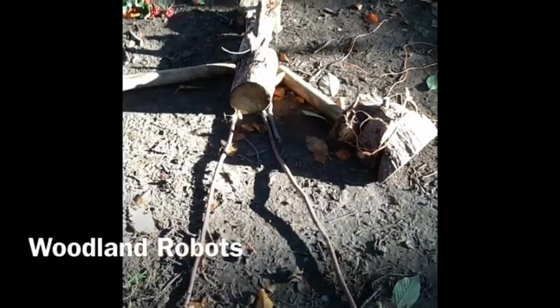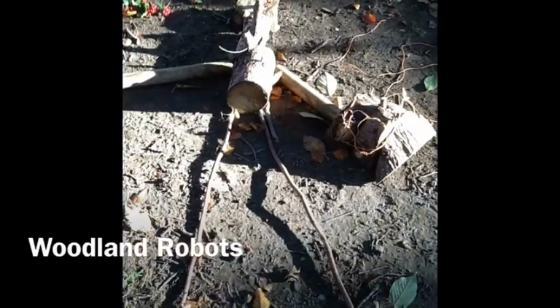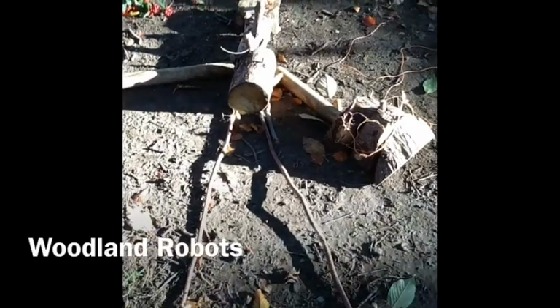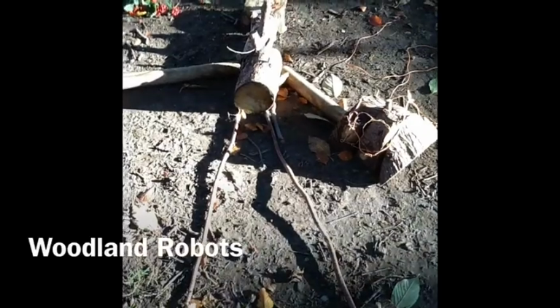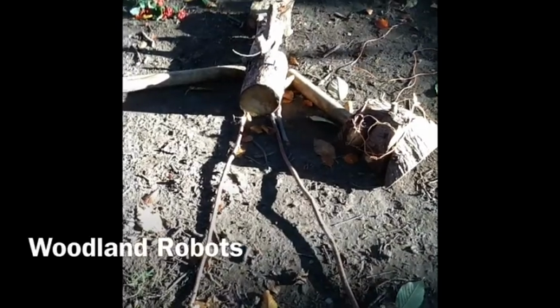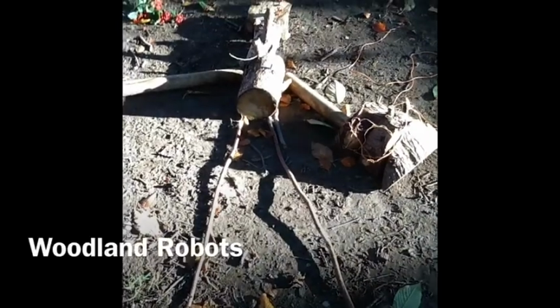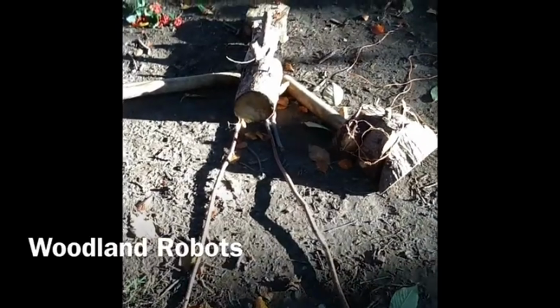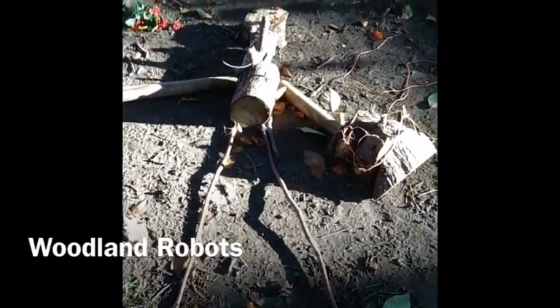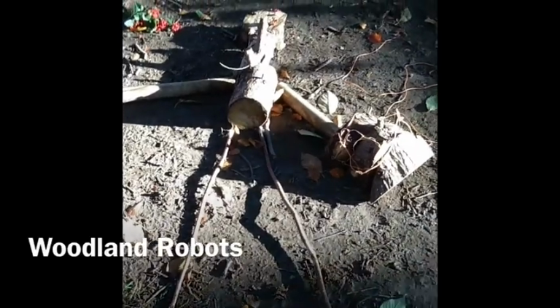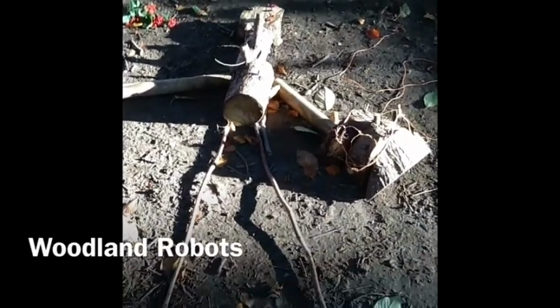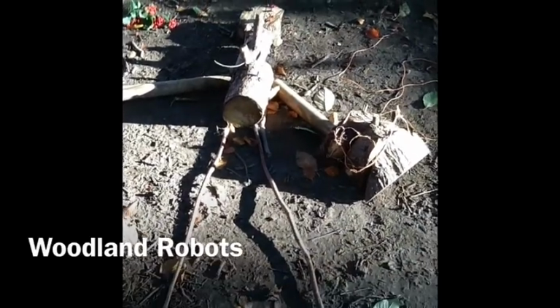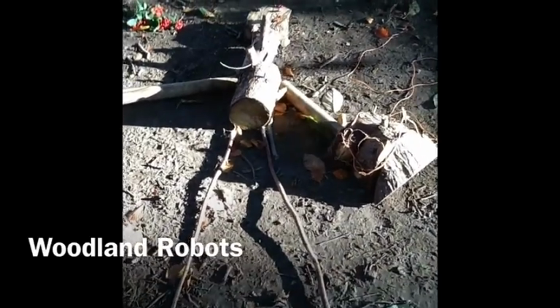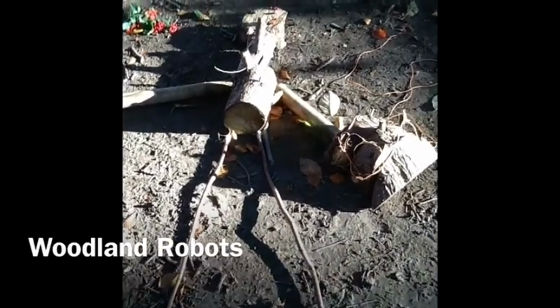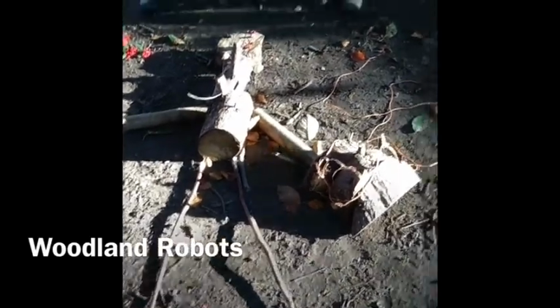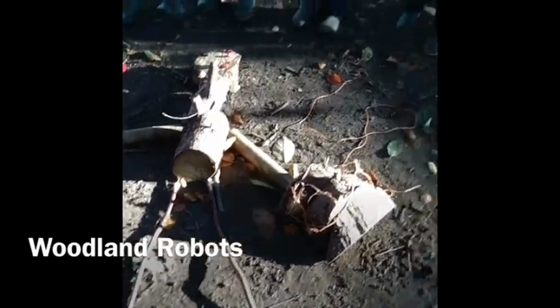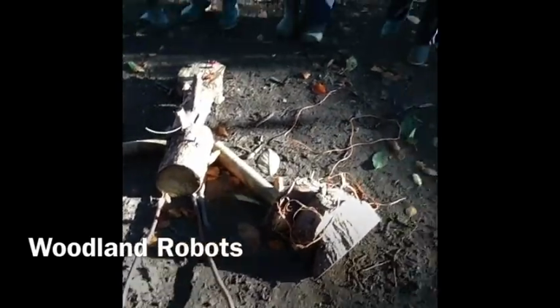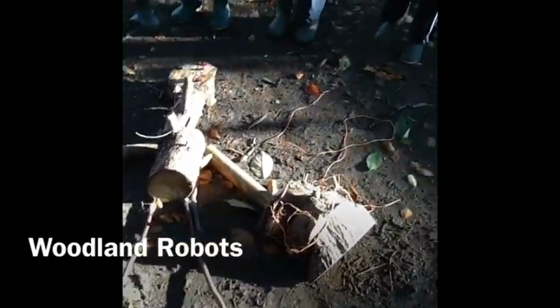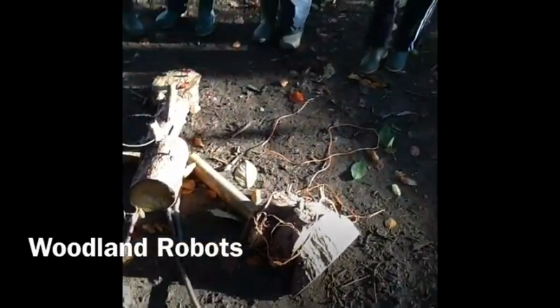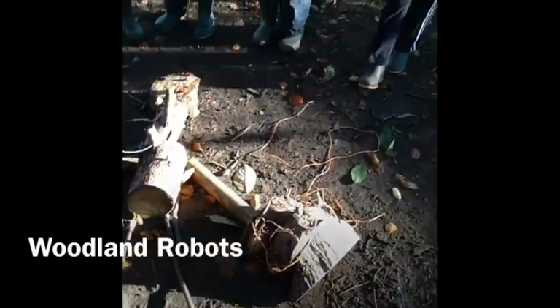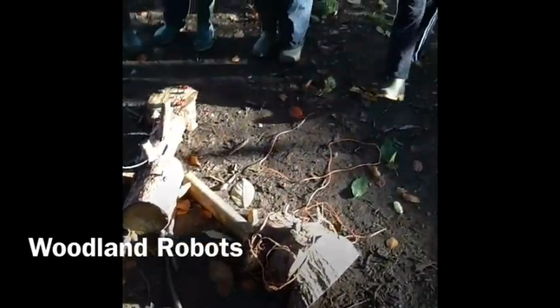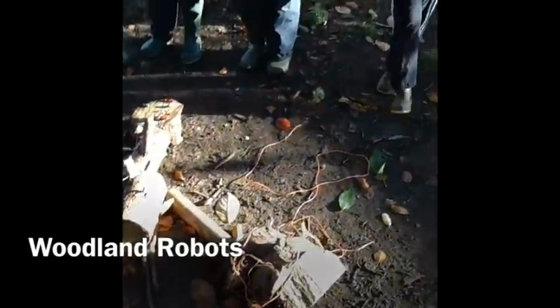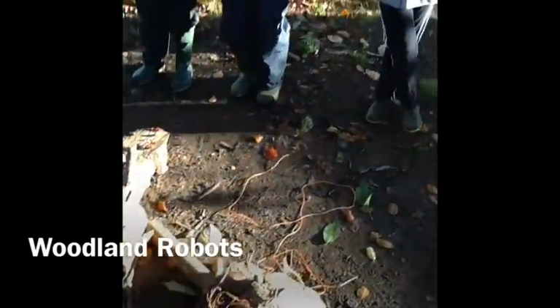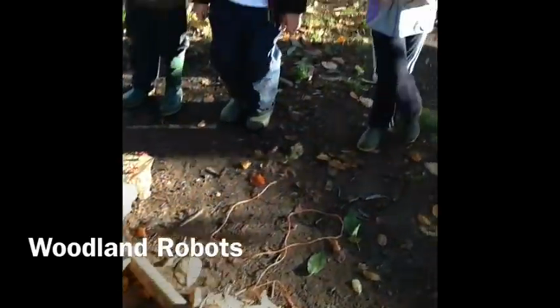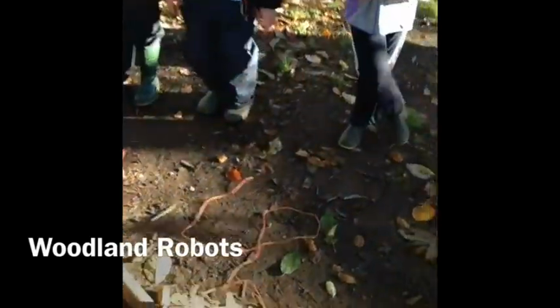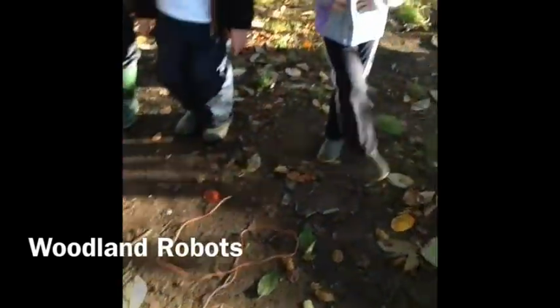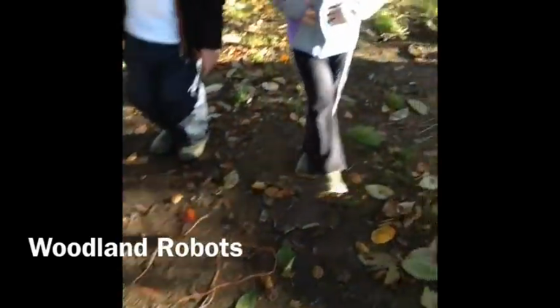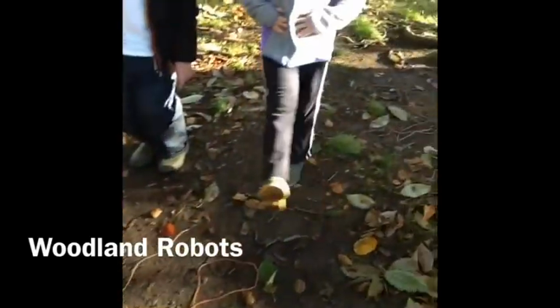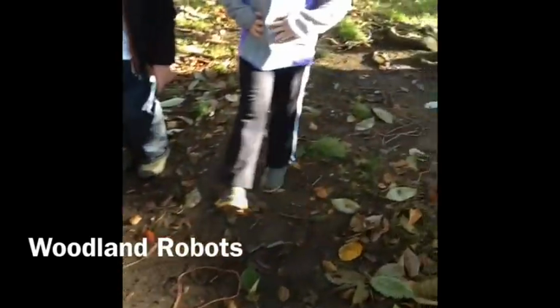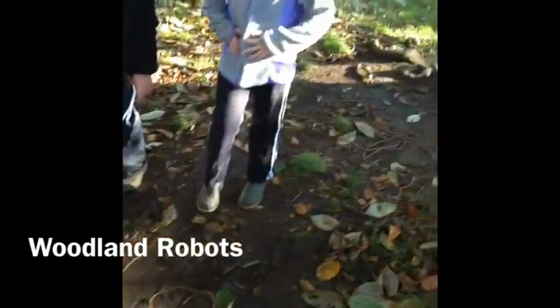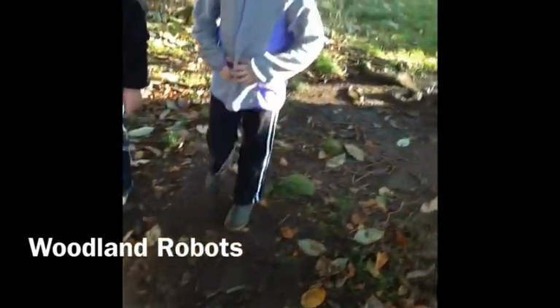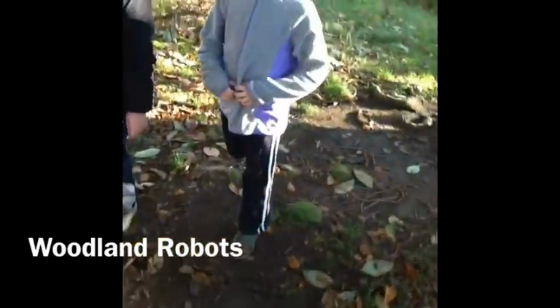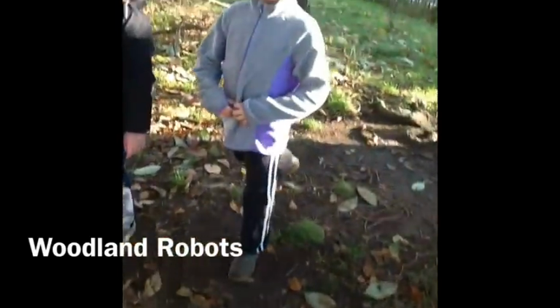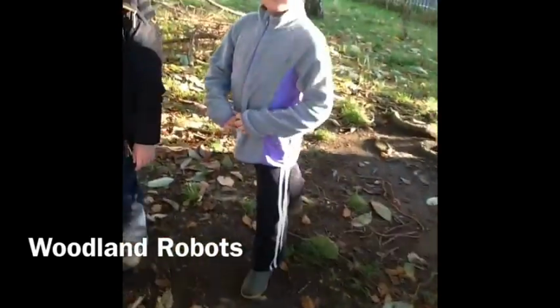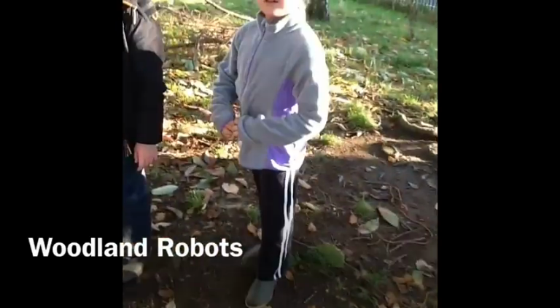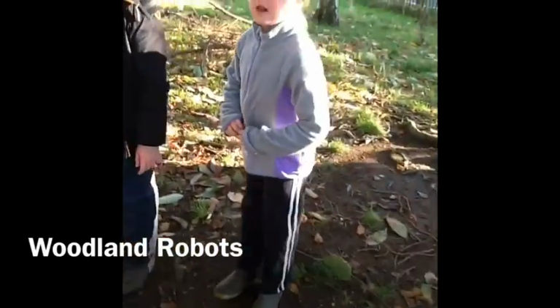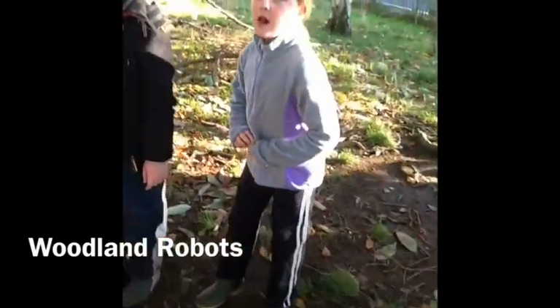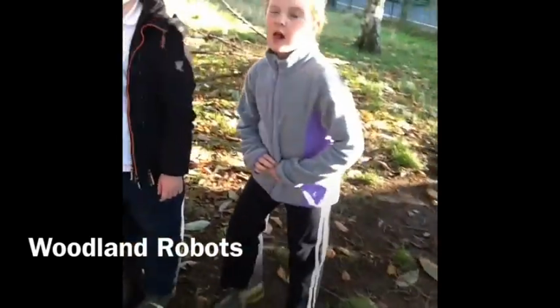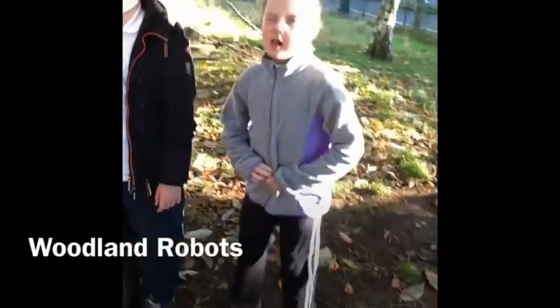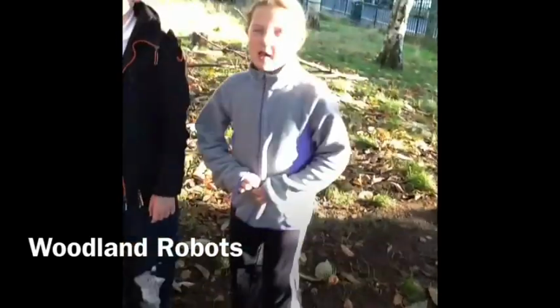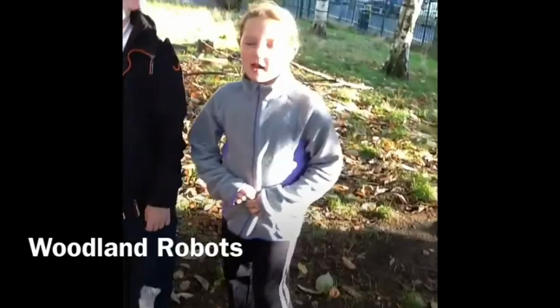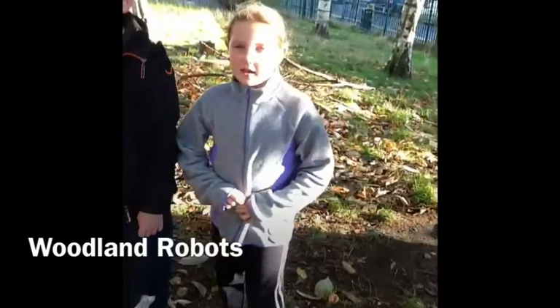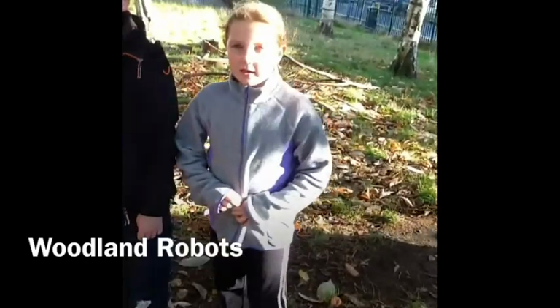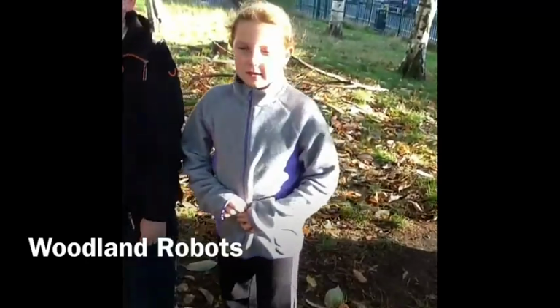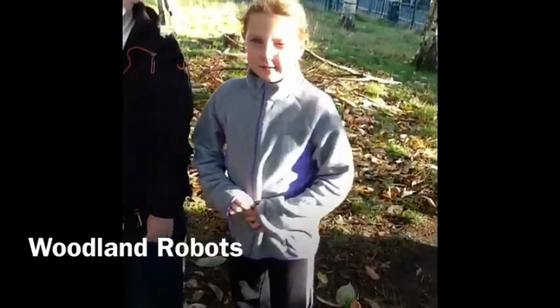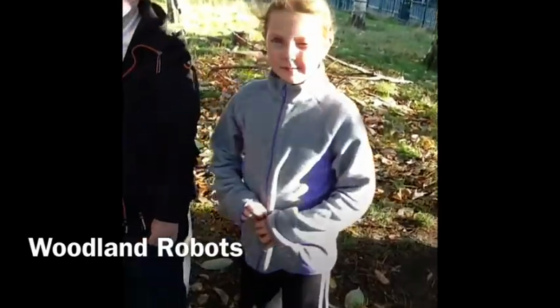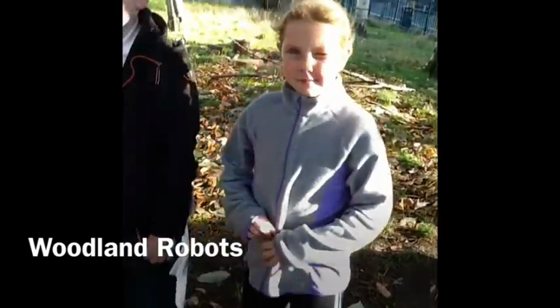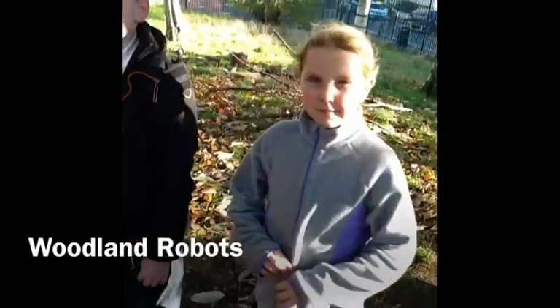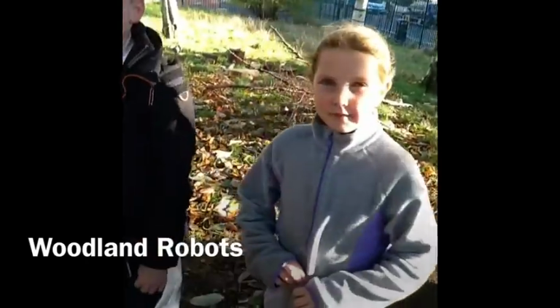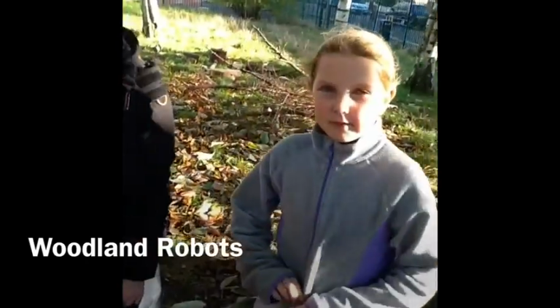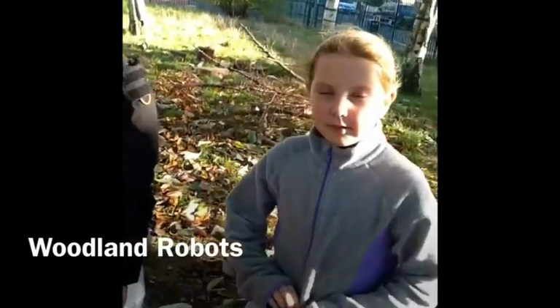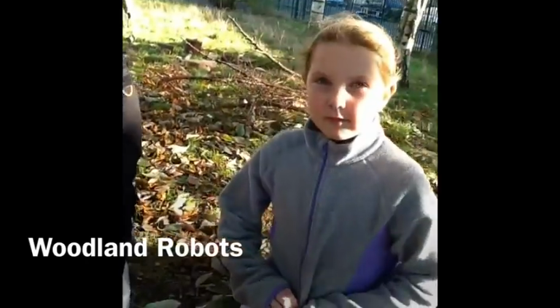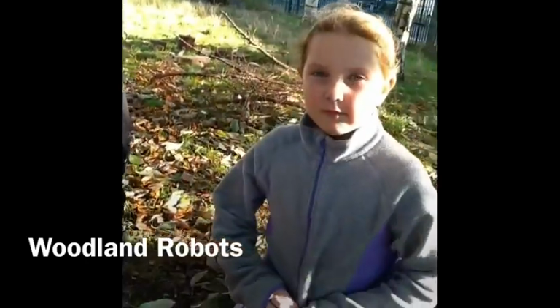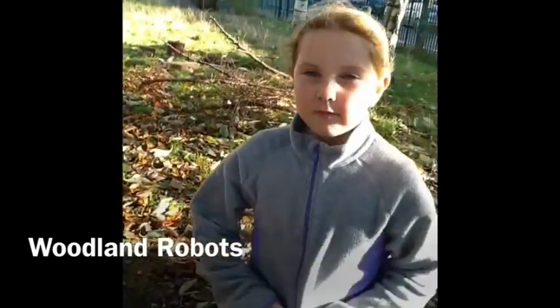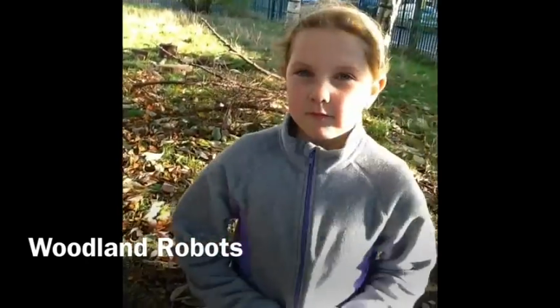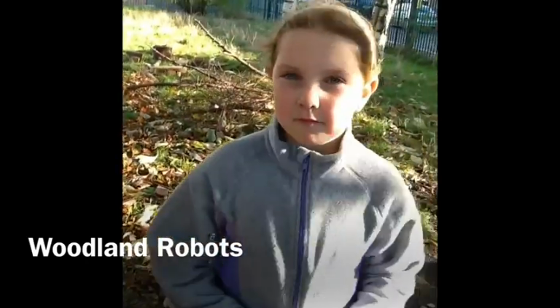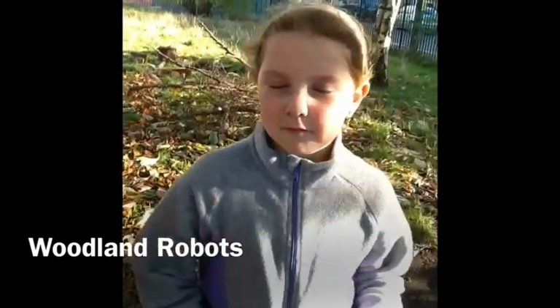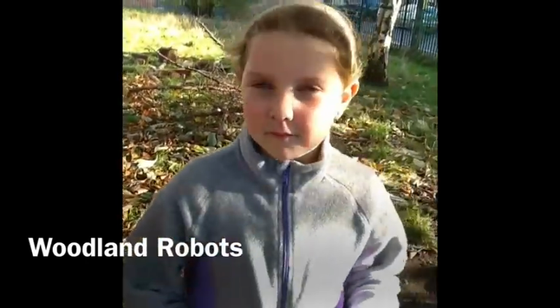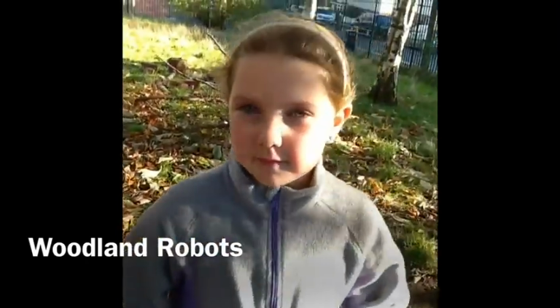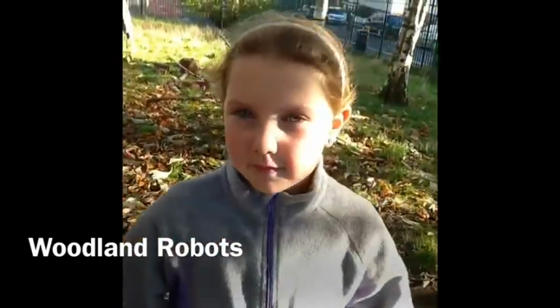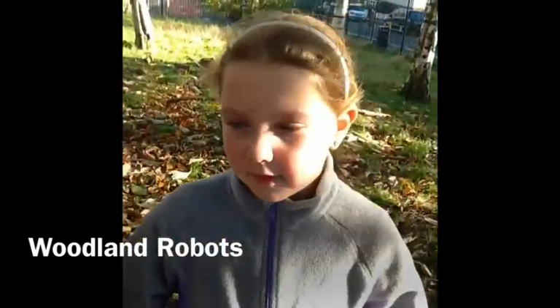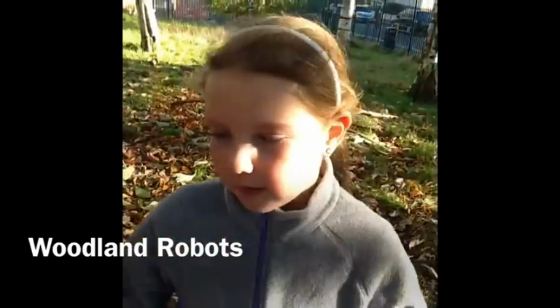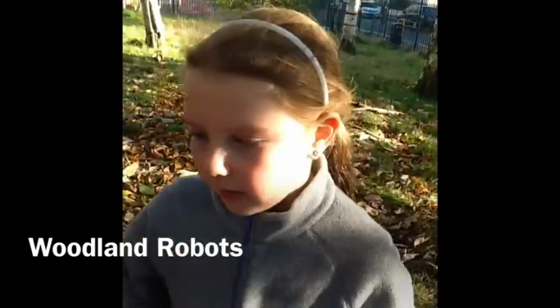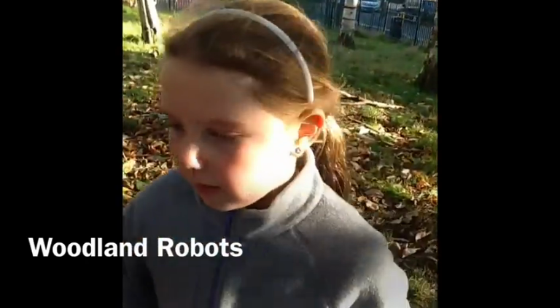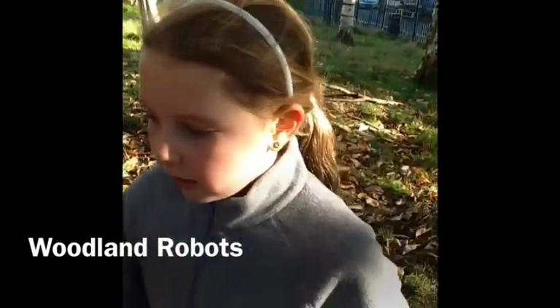Hi, we're out in Forest School and today we've been thinking about robots and here are some of our thoughts.